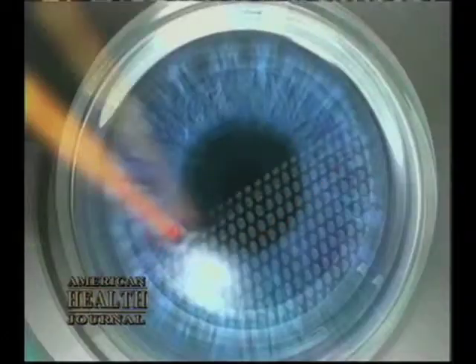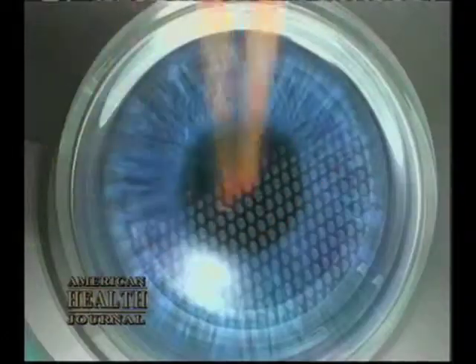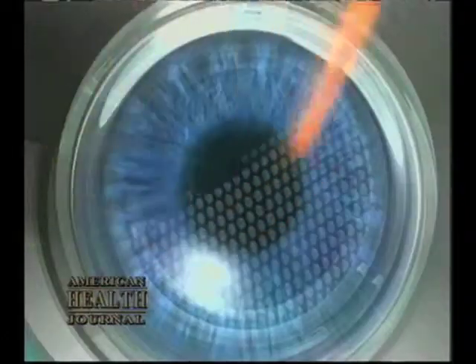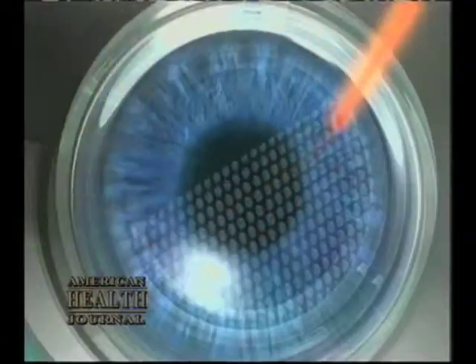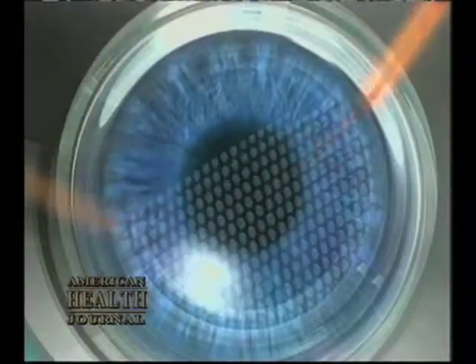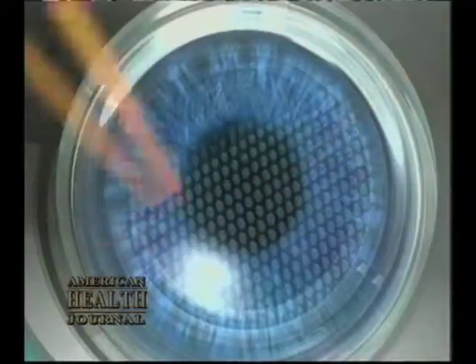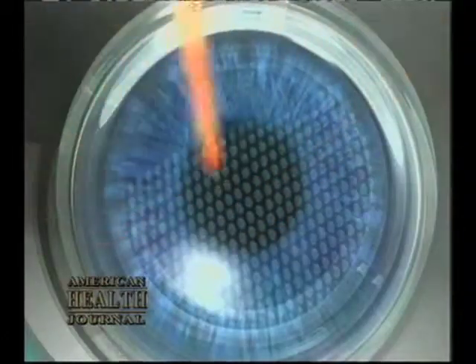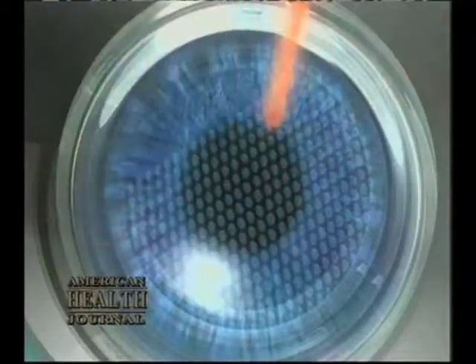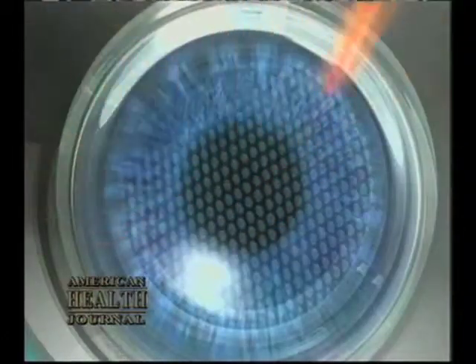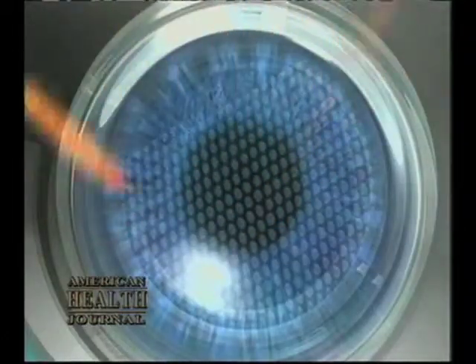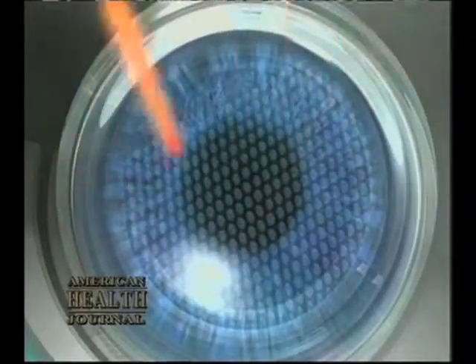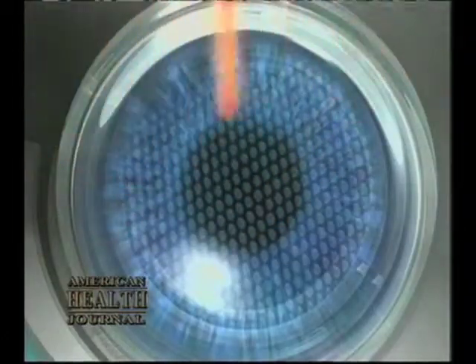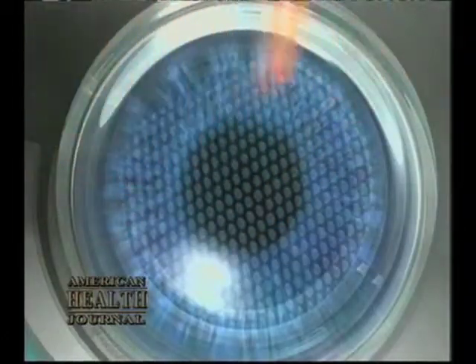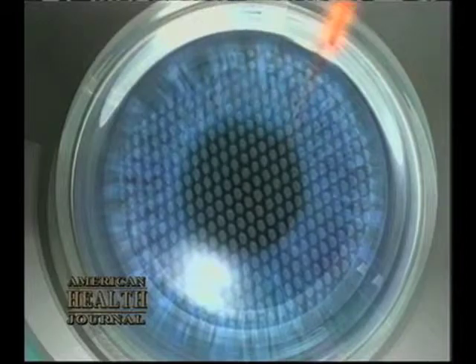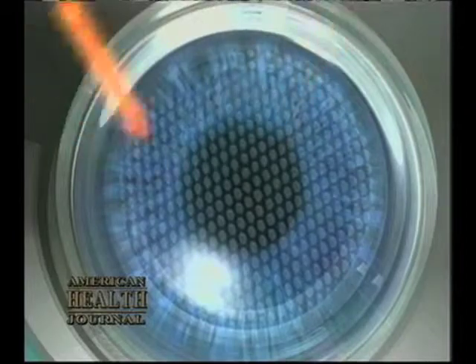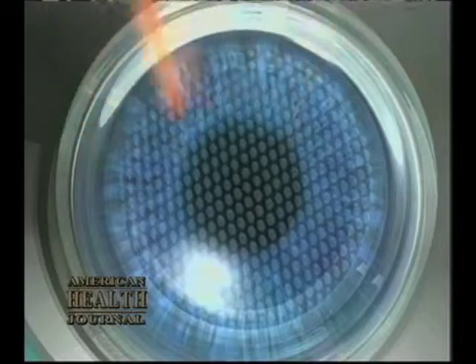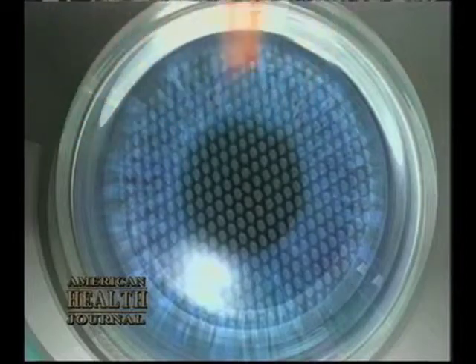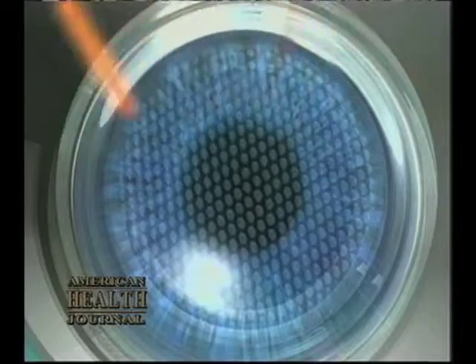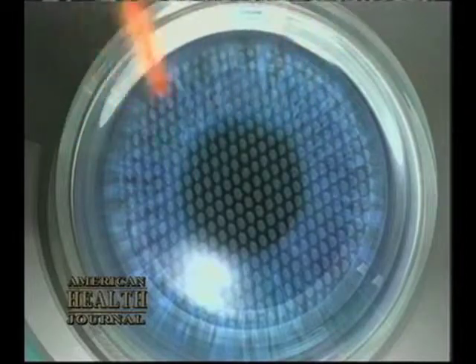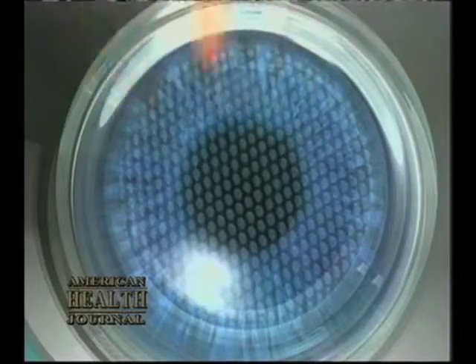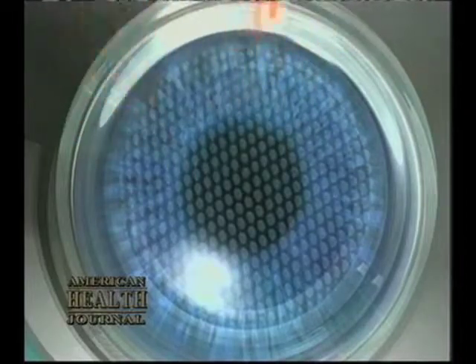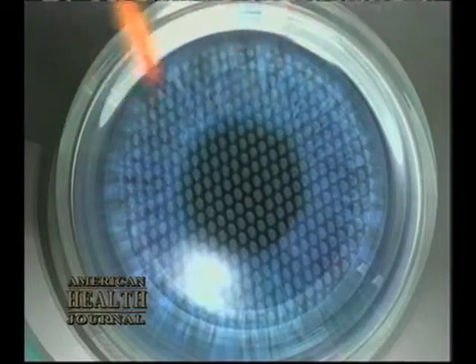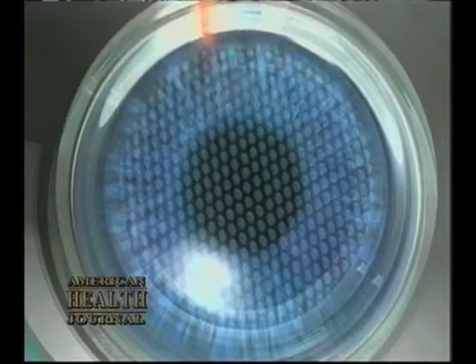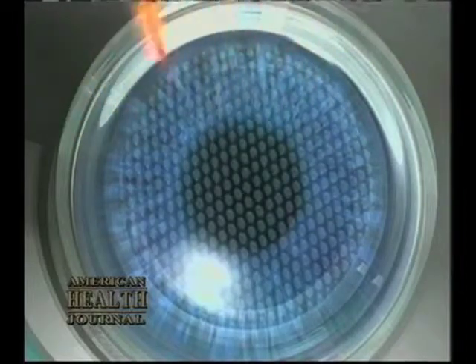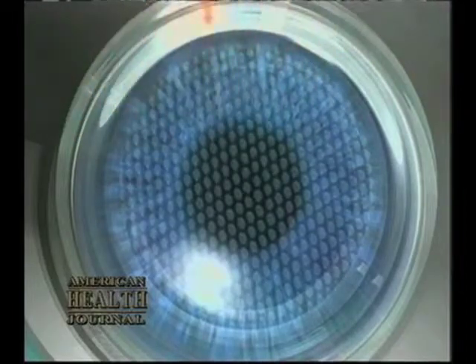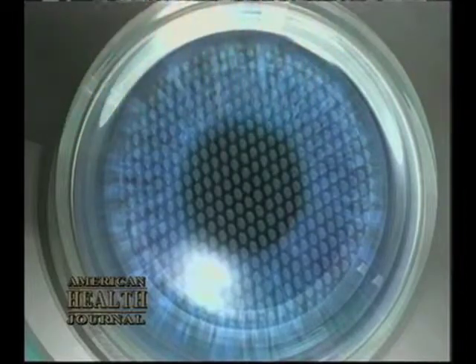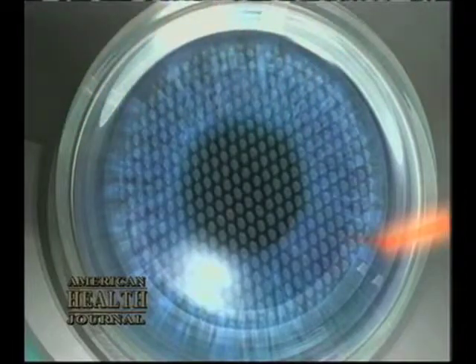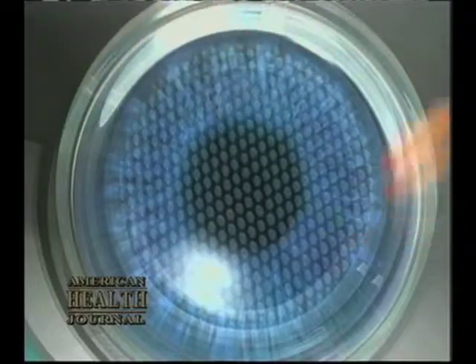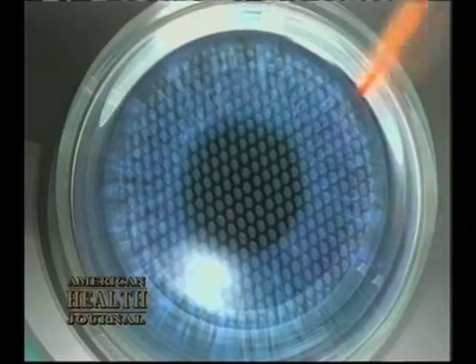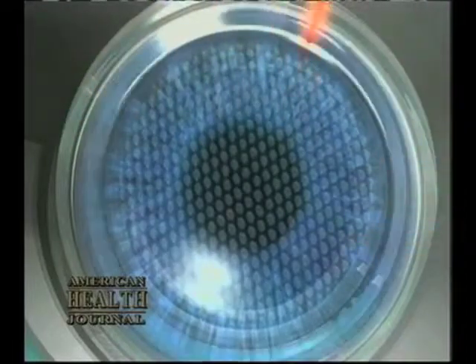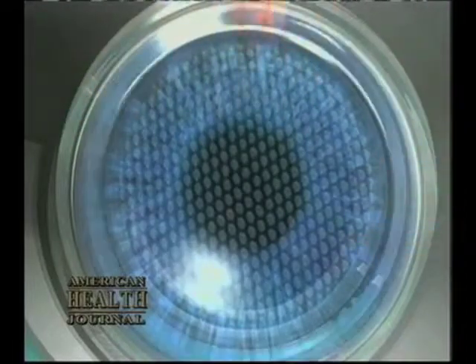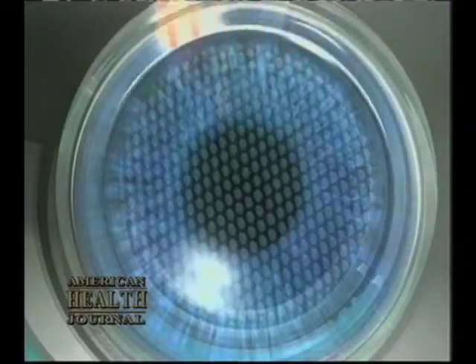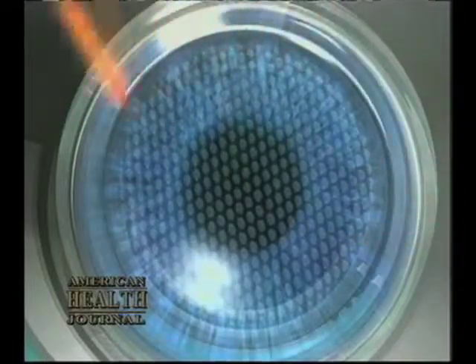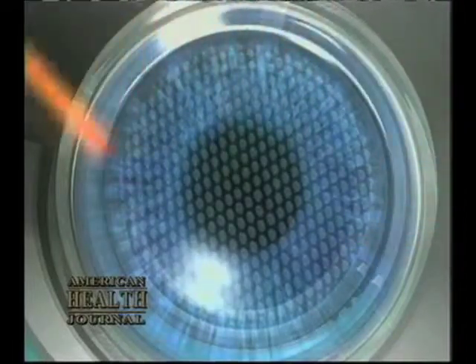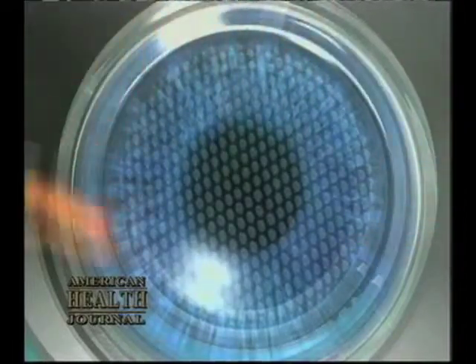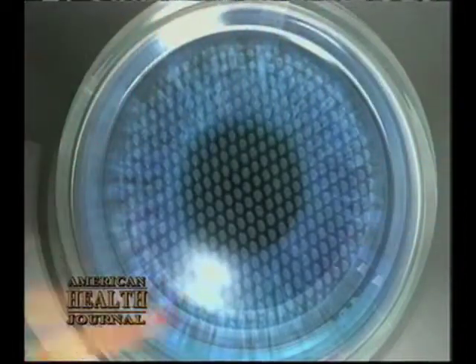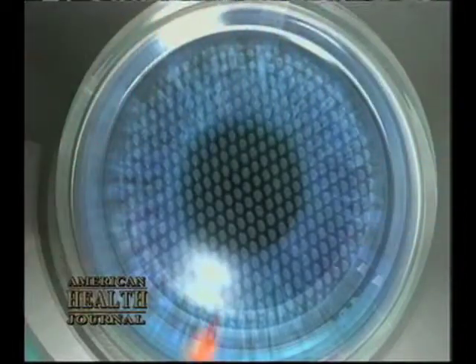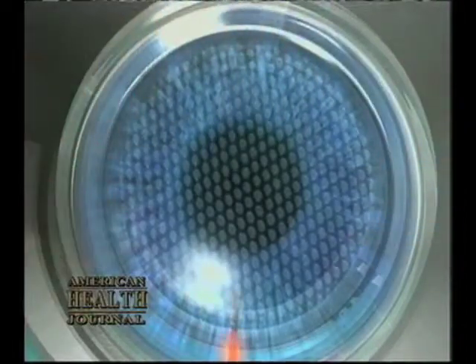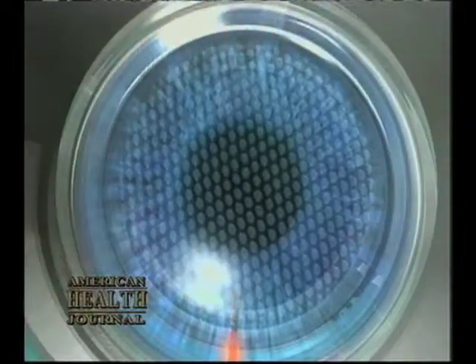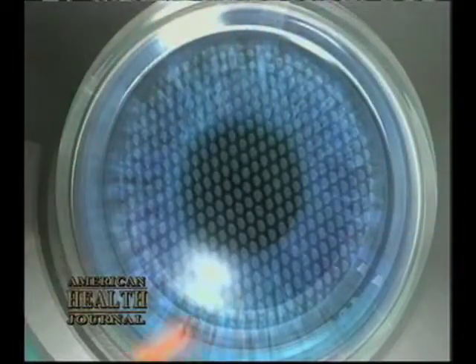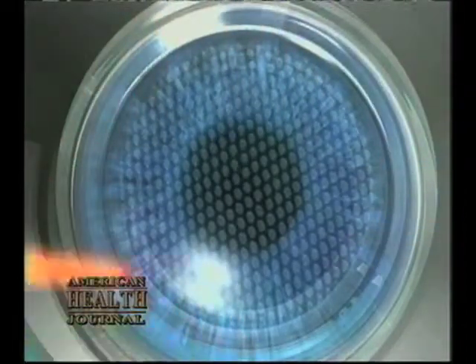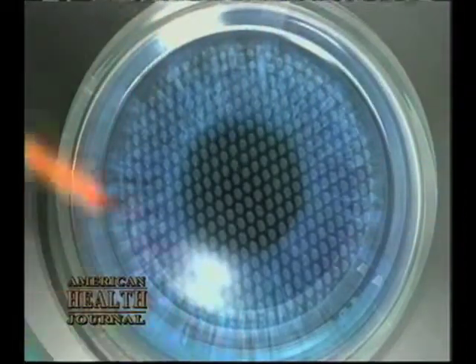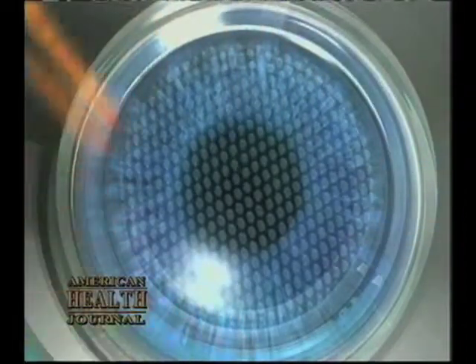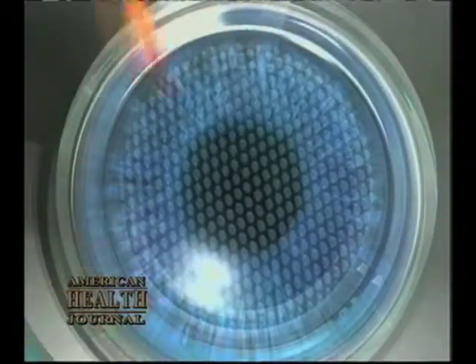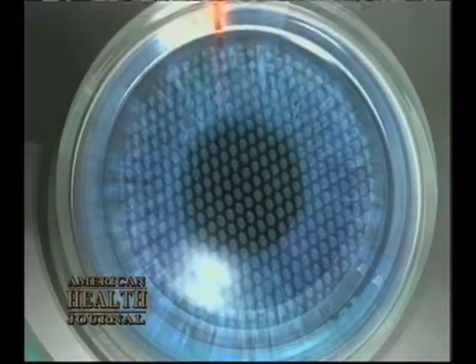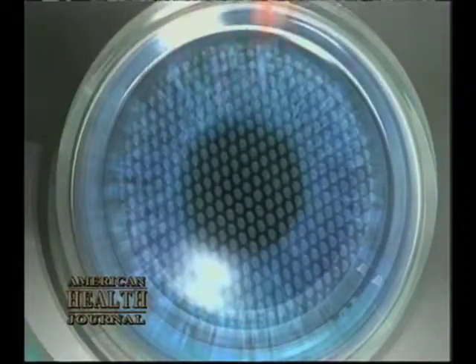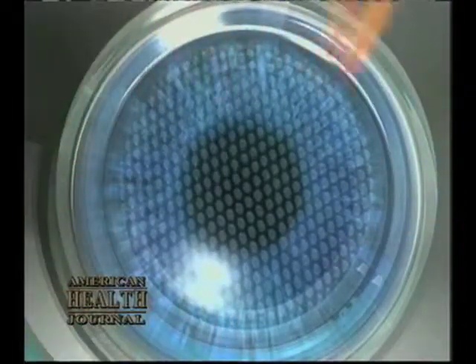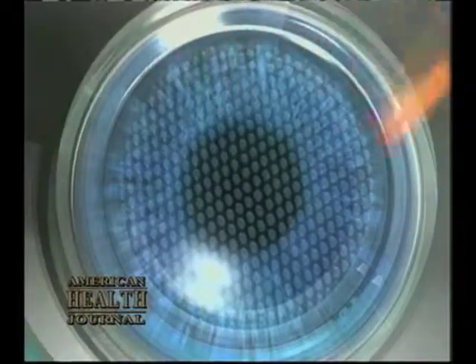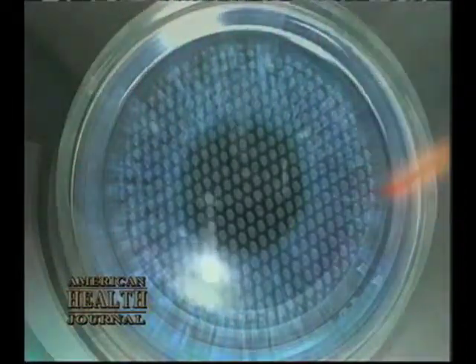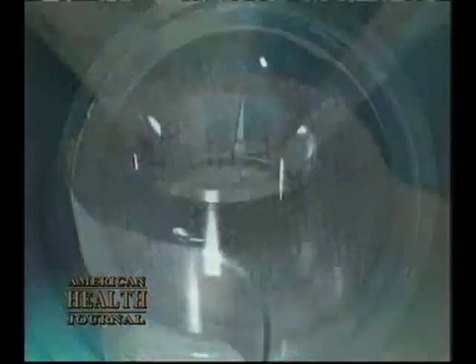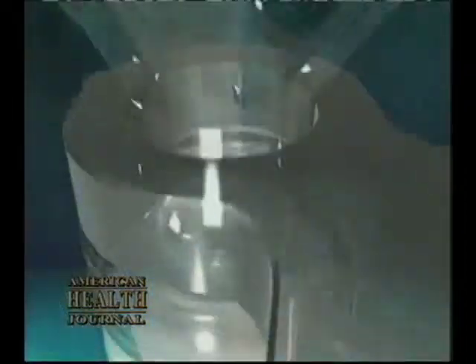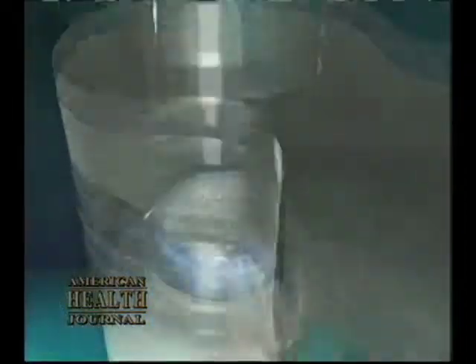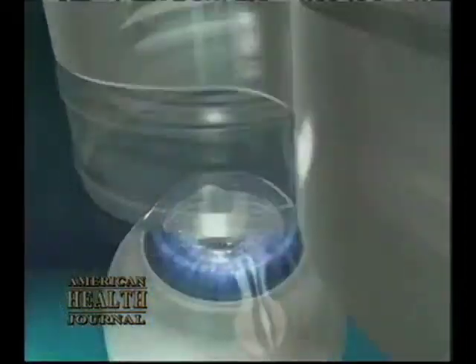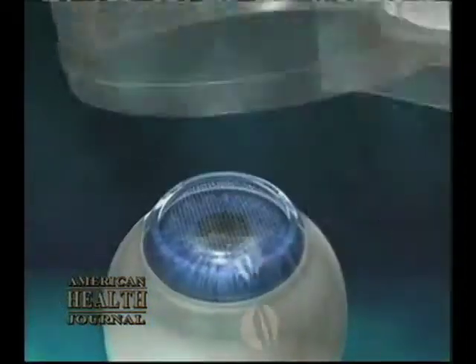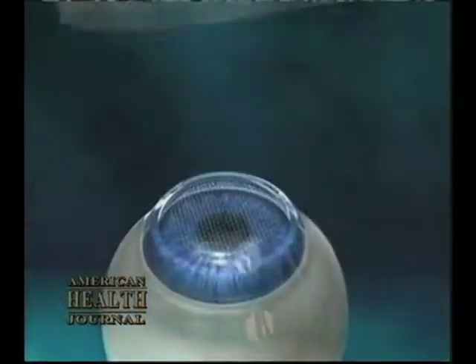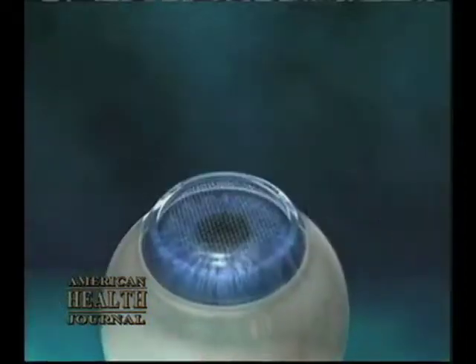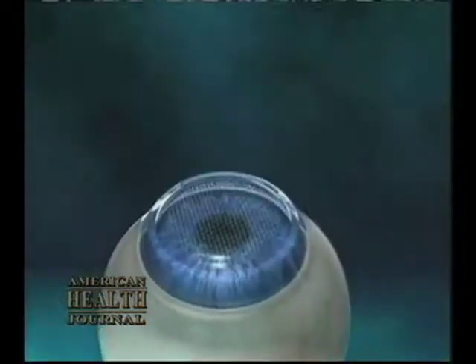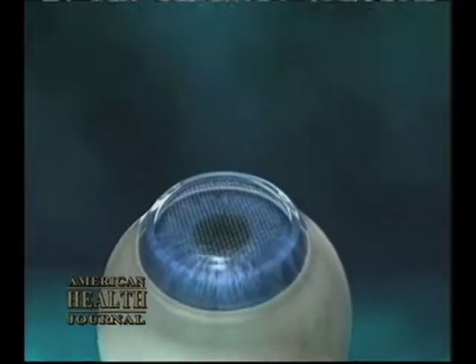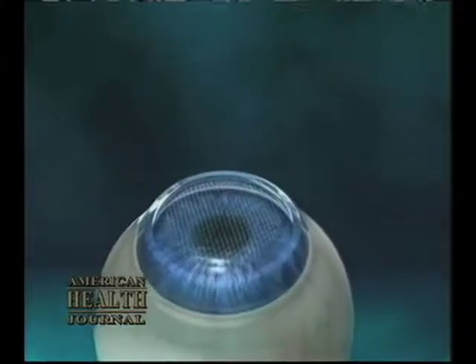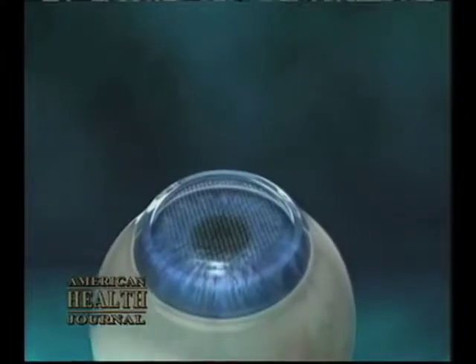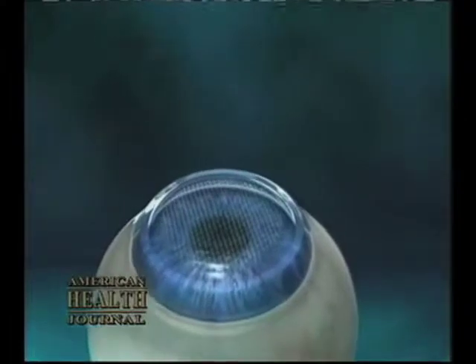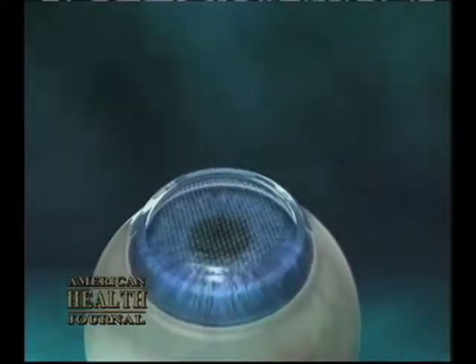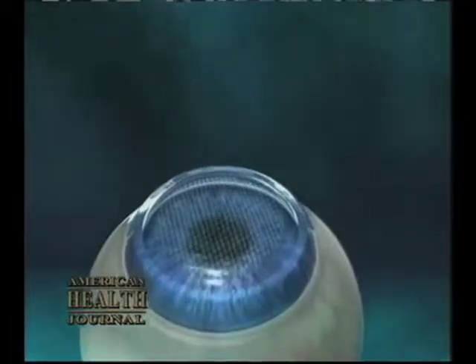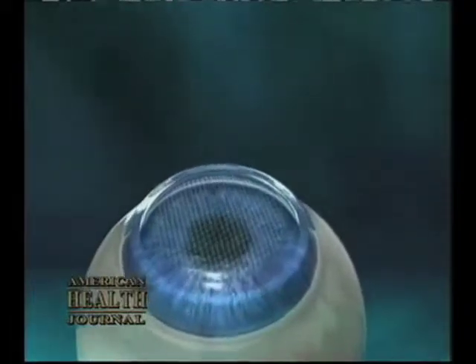The laser is much more precise and accurate. We can now create very thin, accurate flaps and treat patients who couldn't be done in the past.